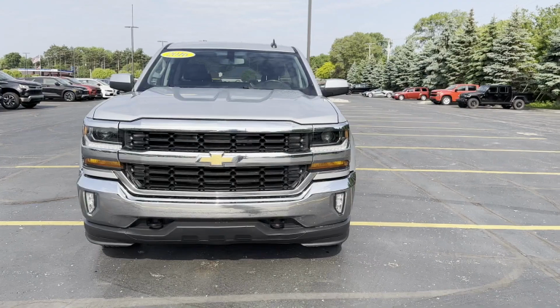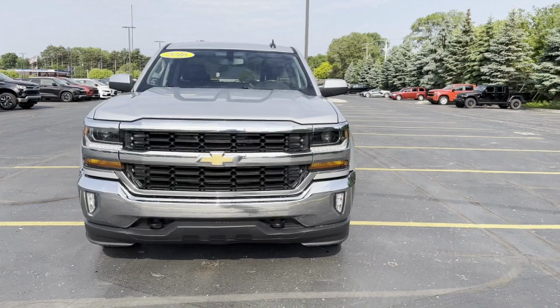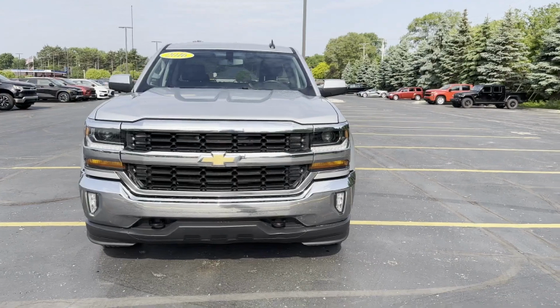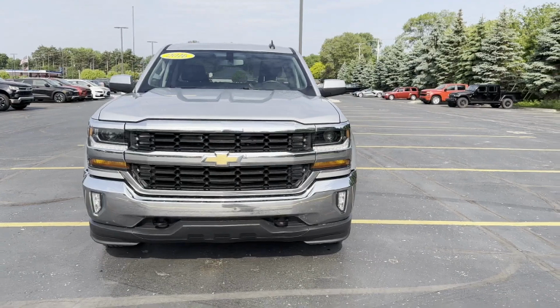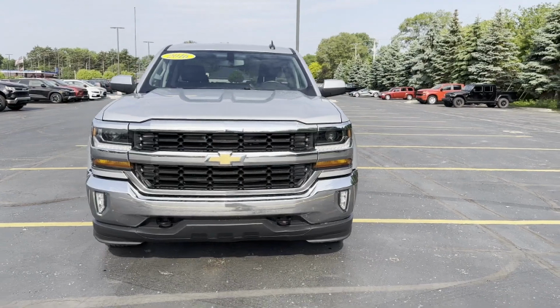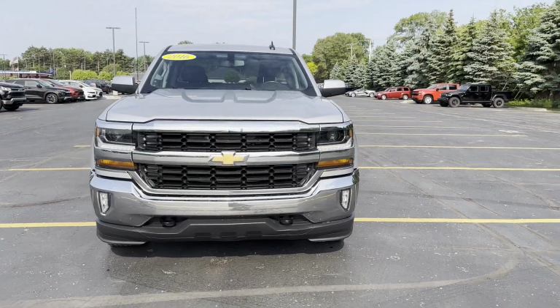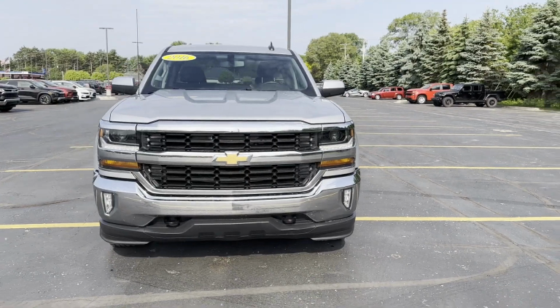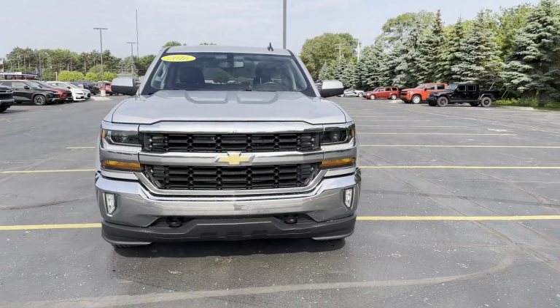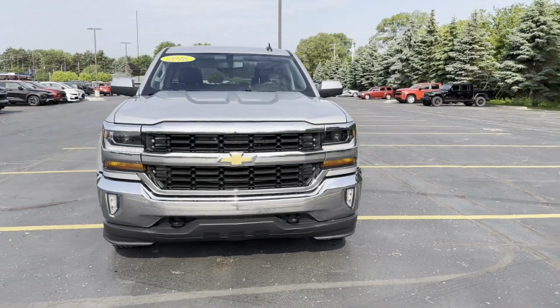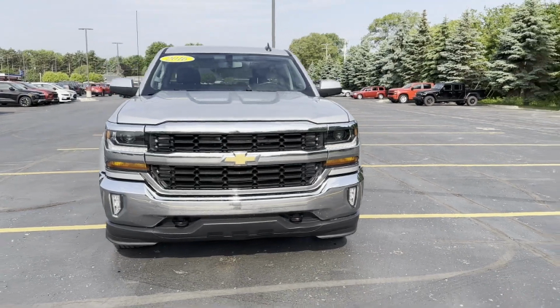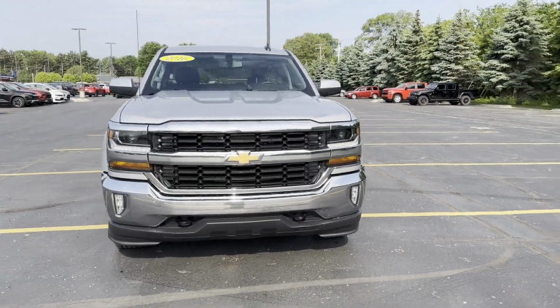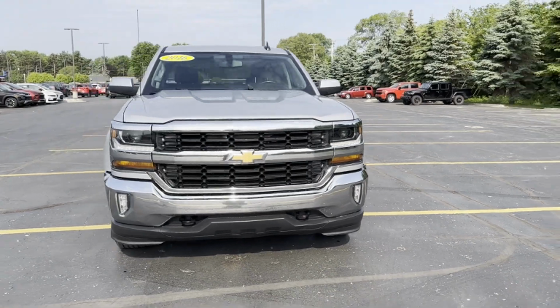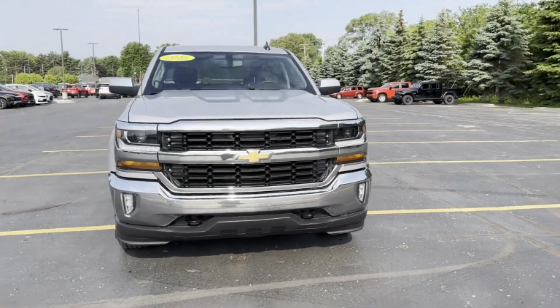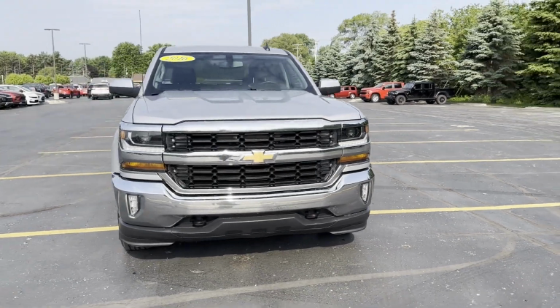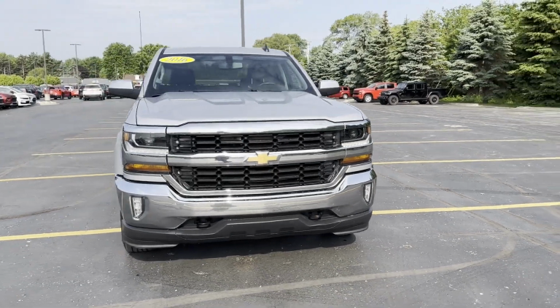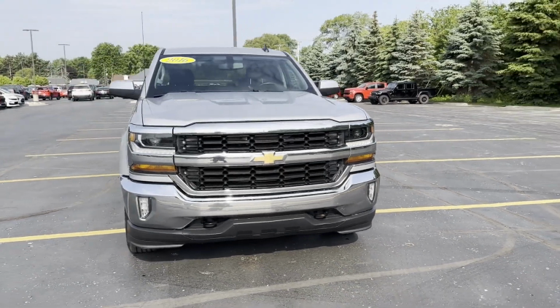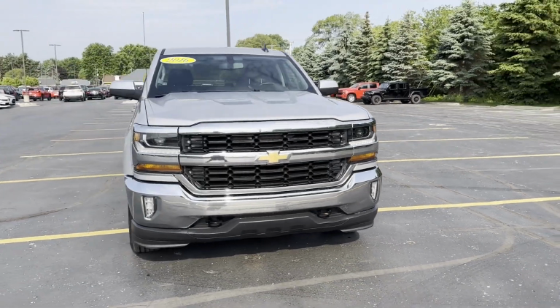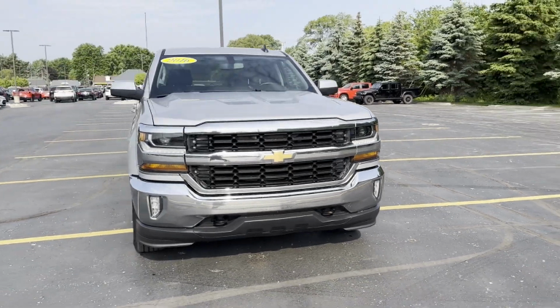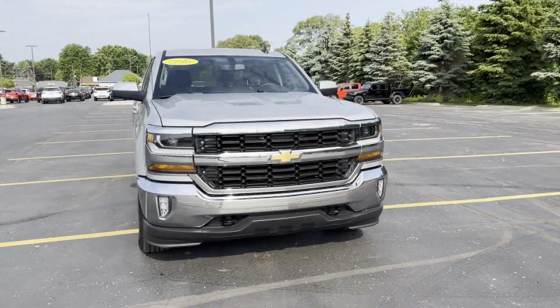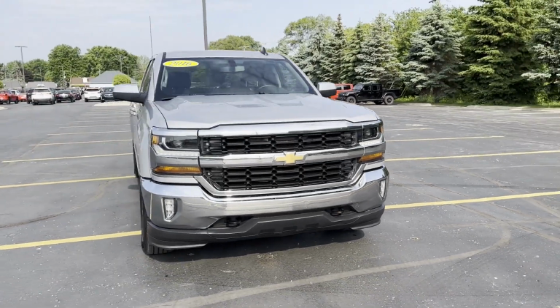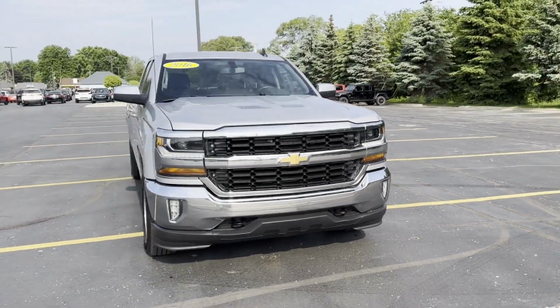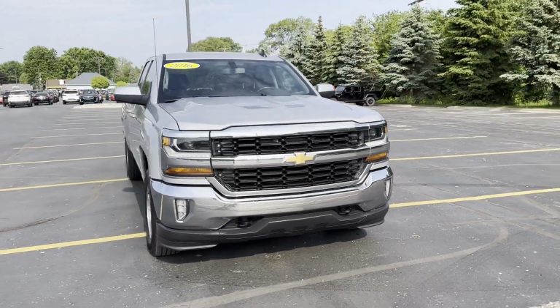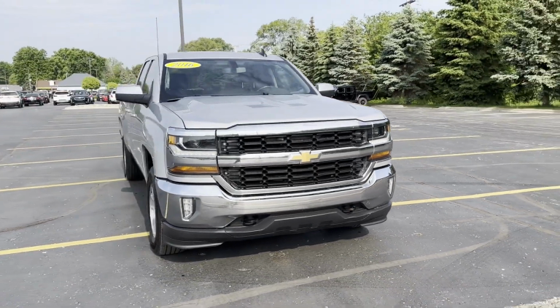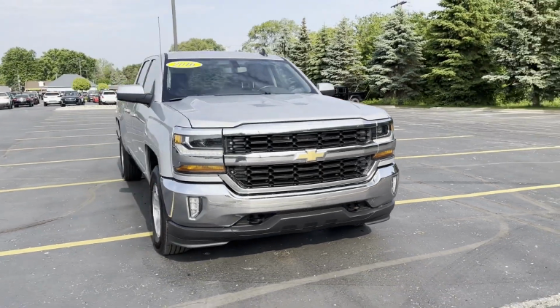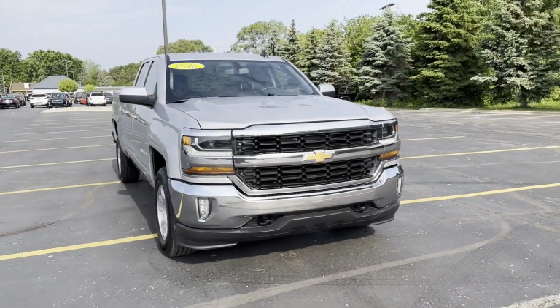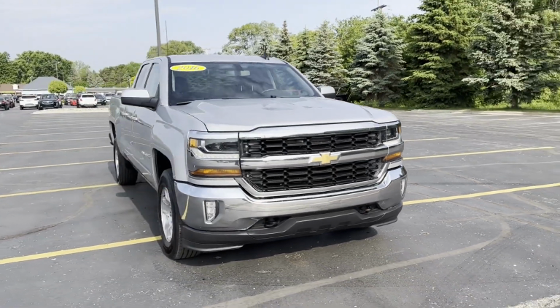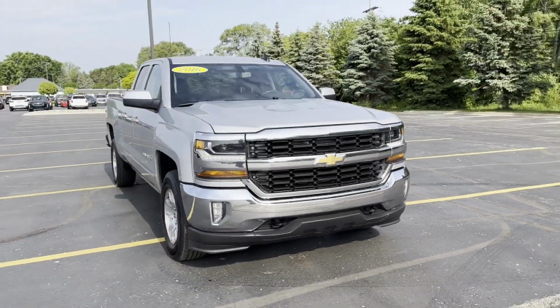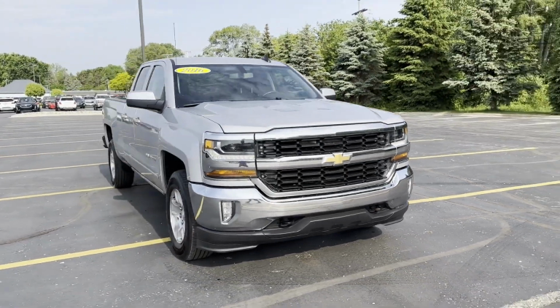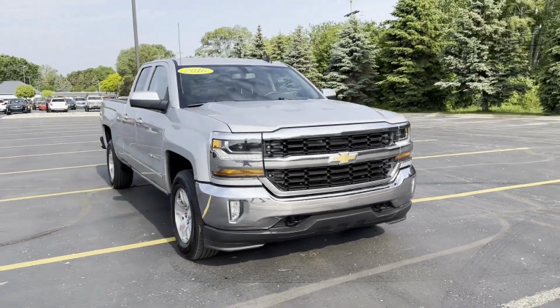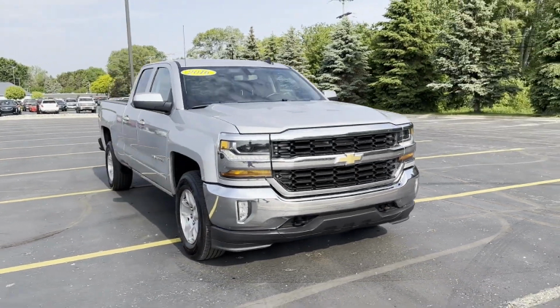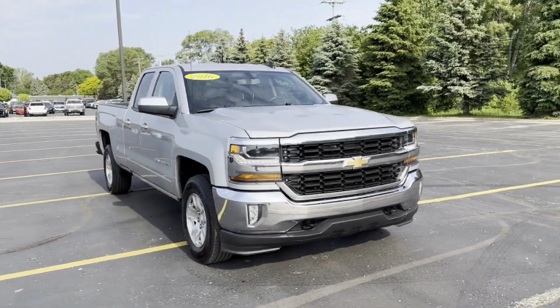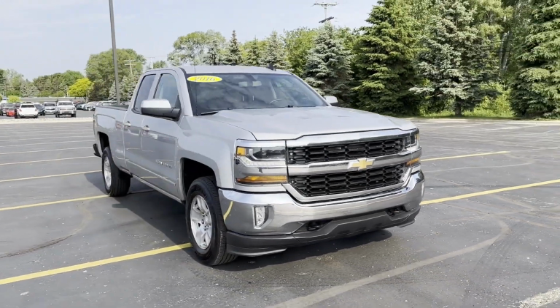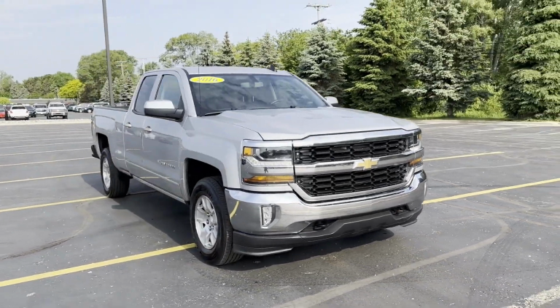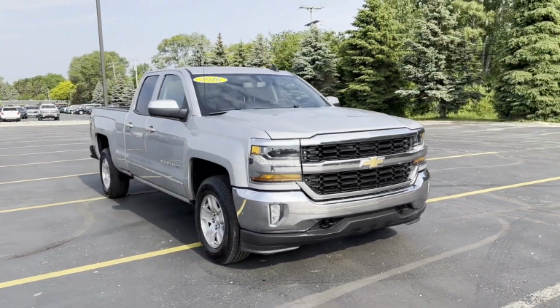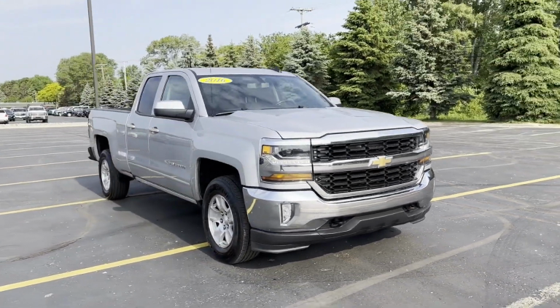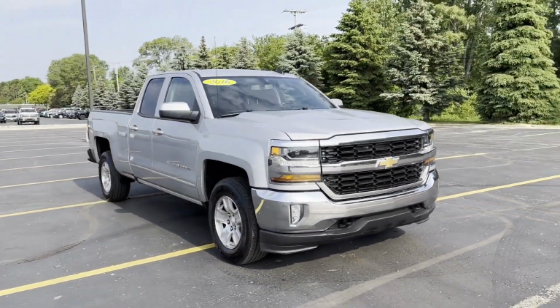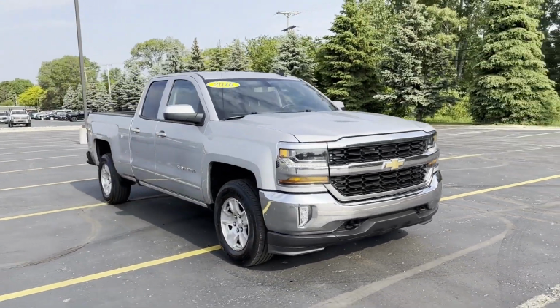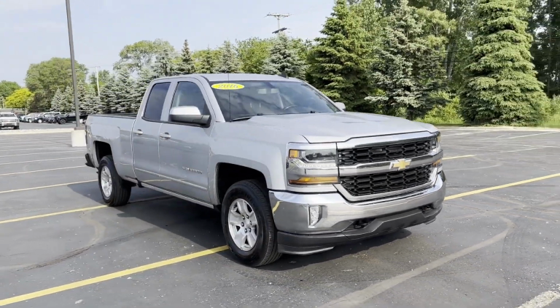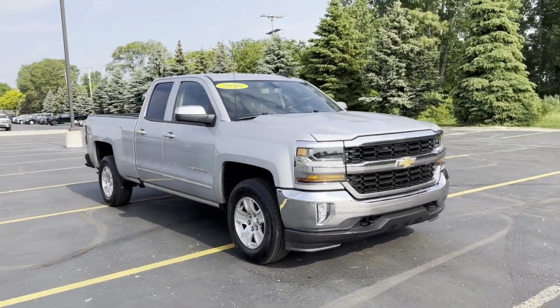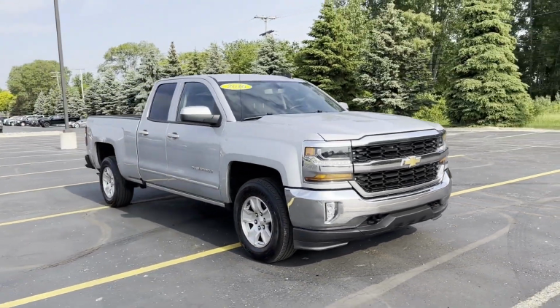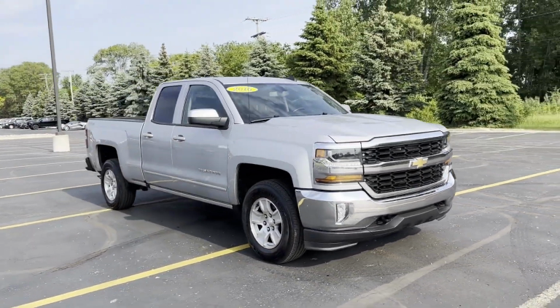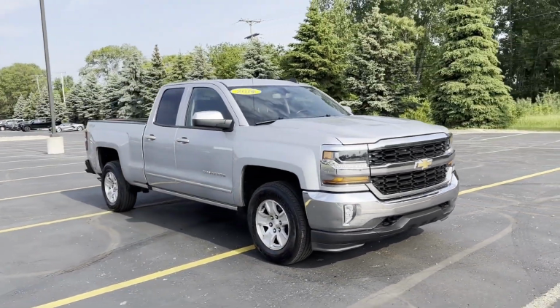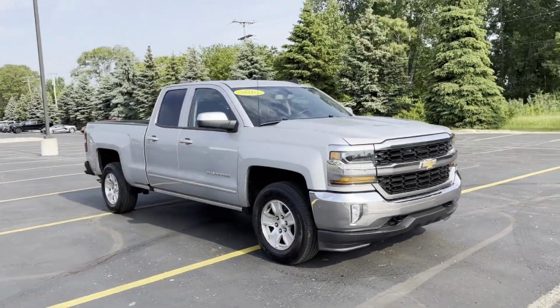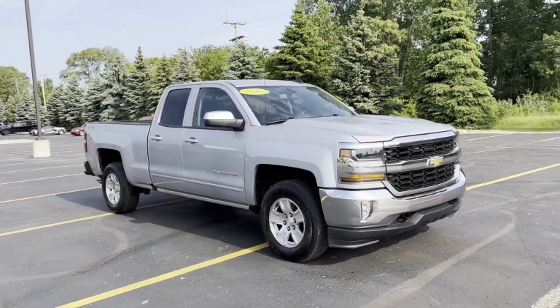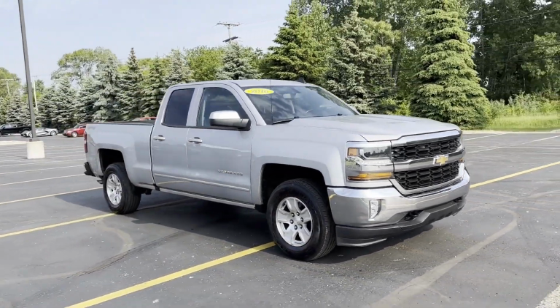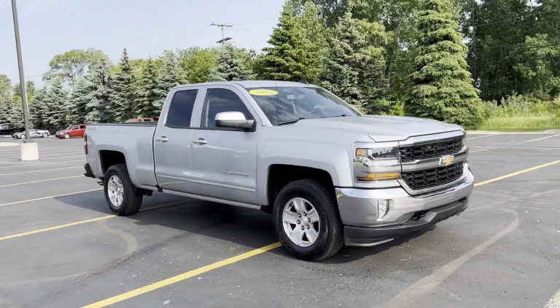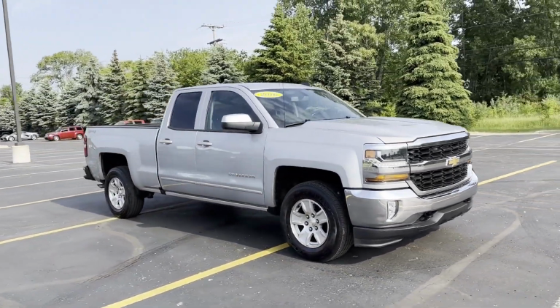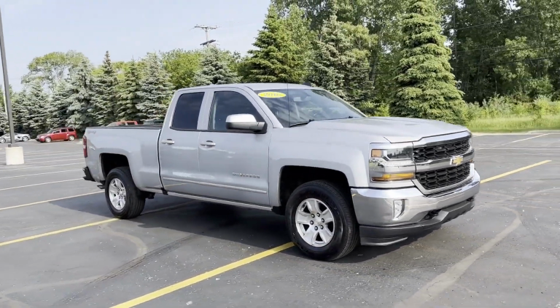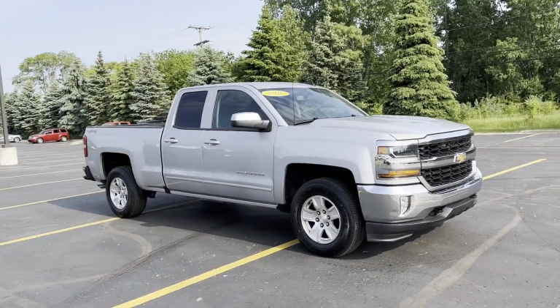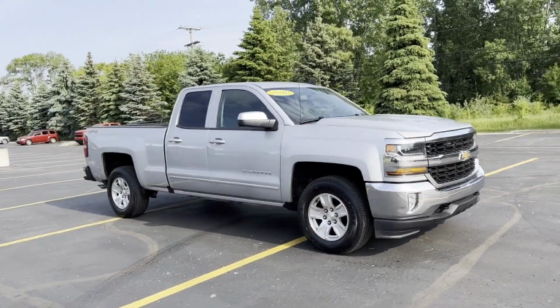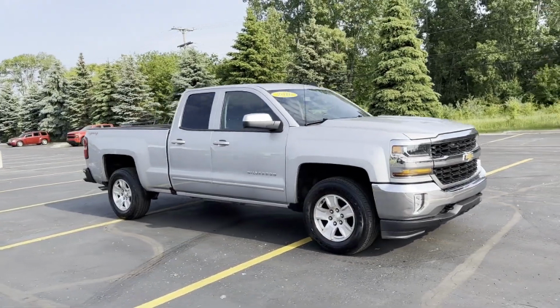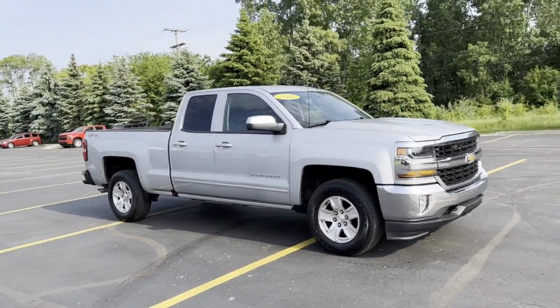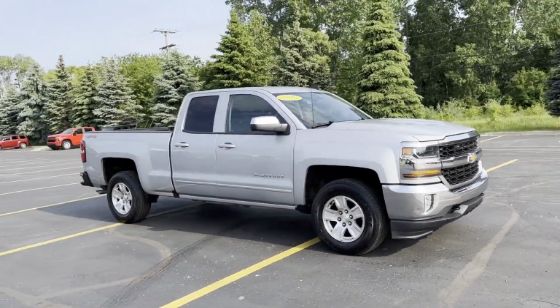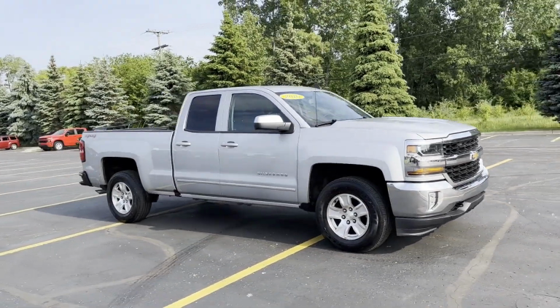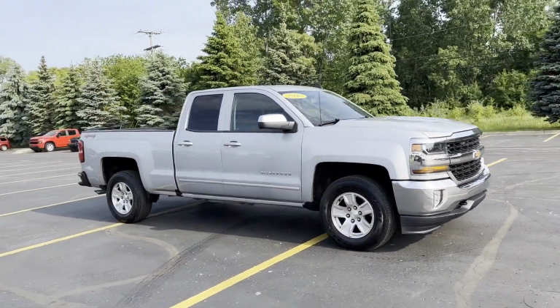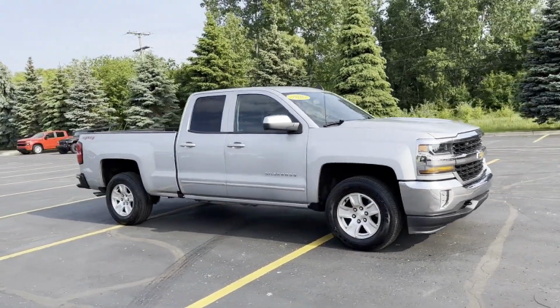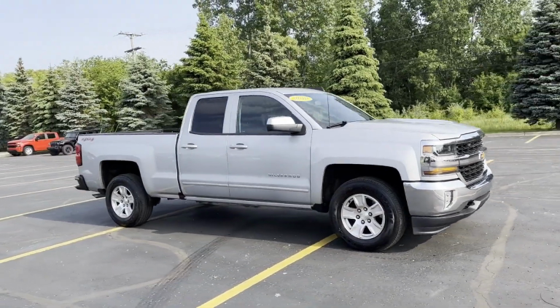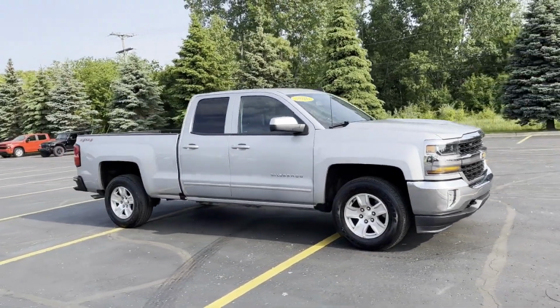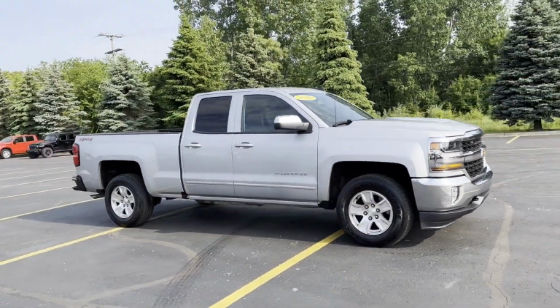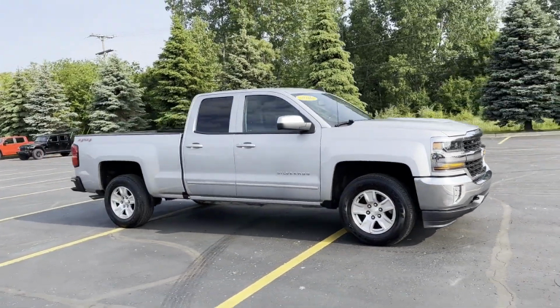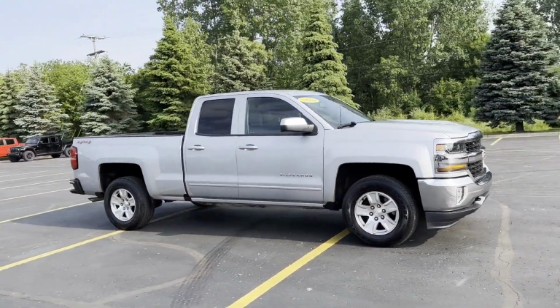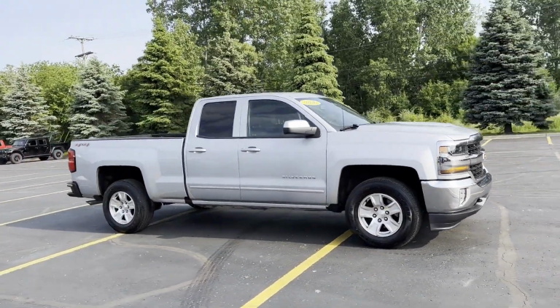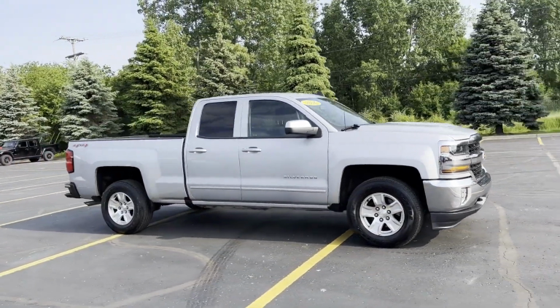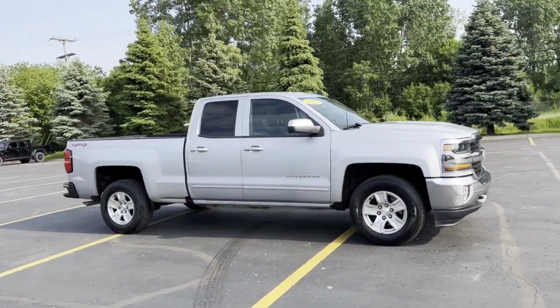2016 Chevrolet Silverado 1500. This truck makes room for the whole family.